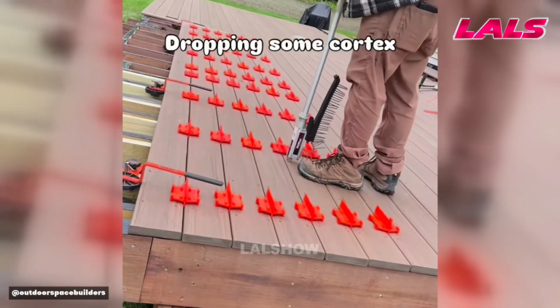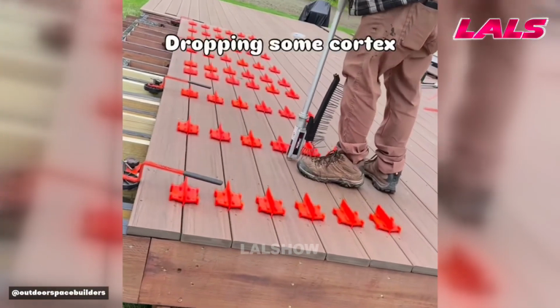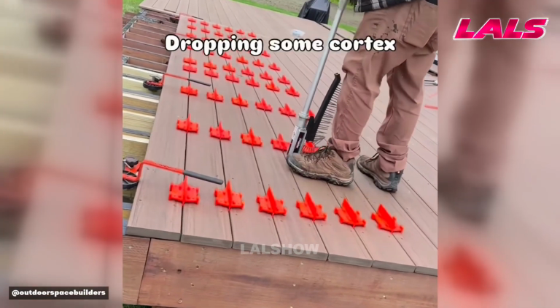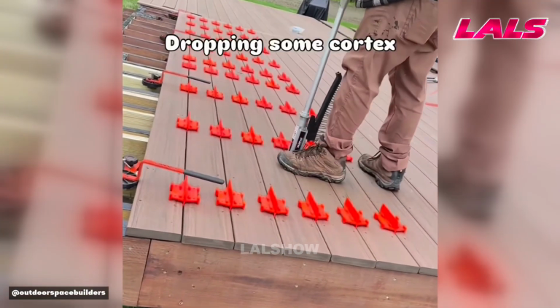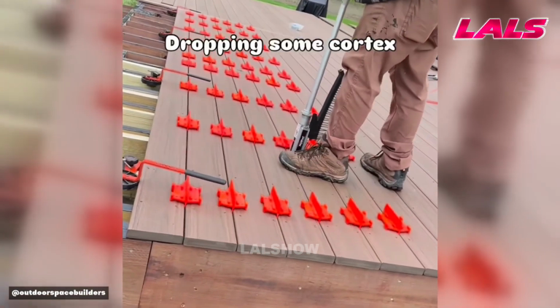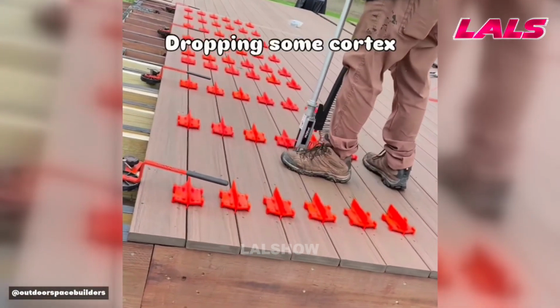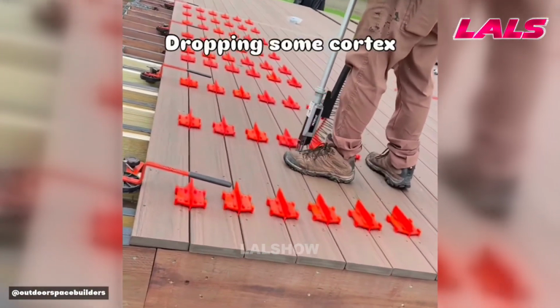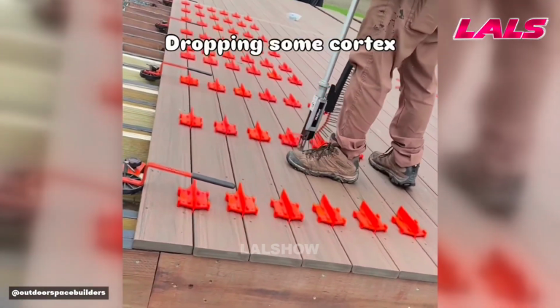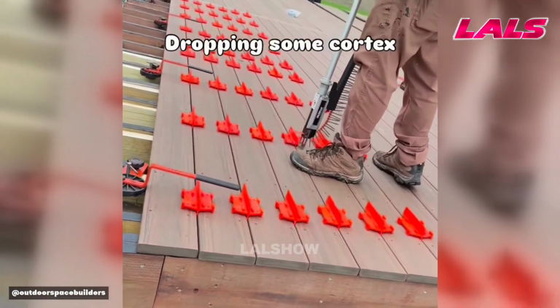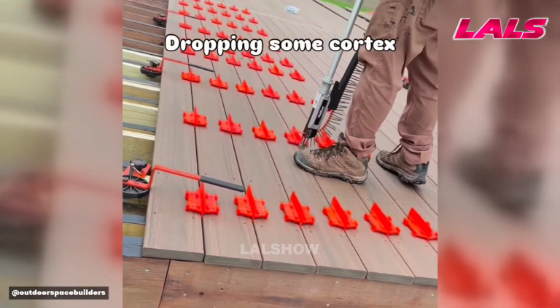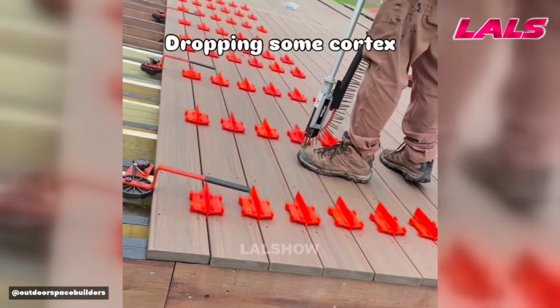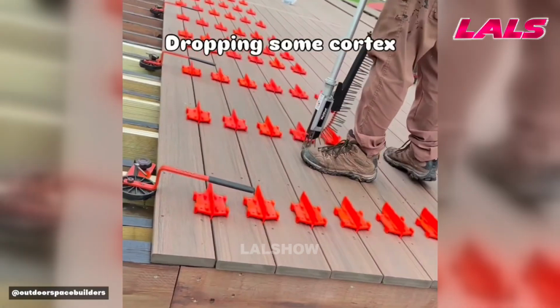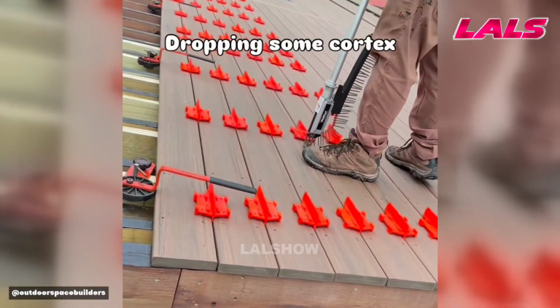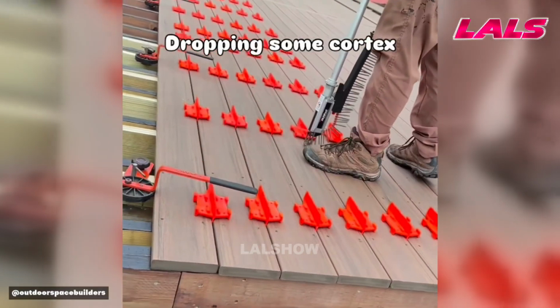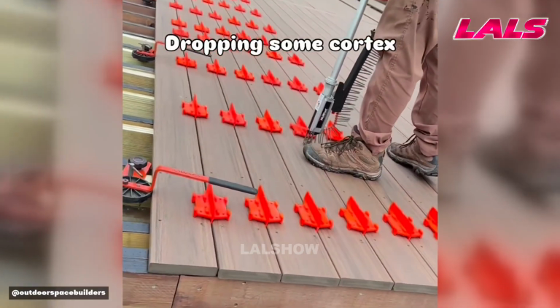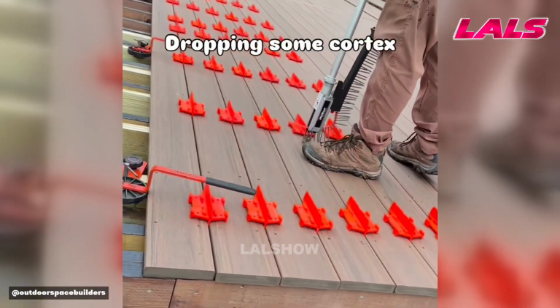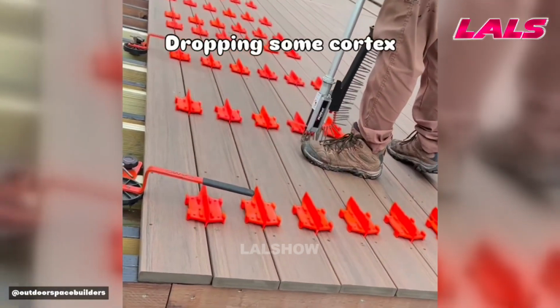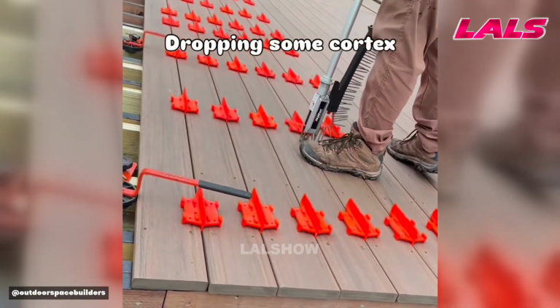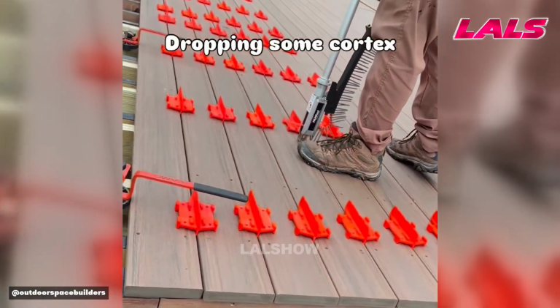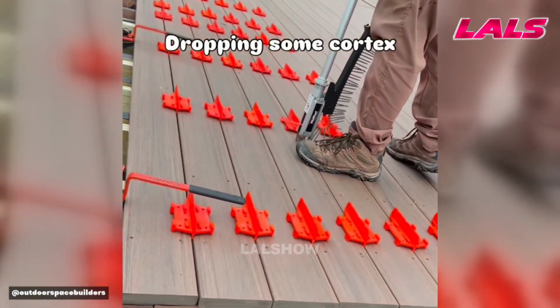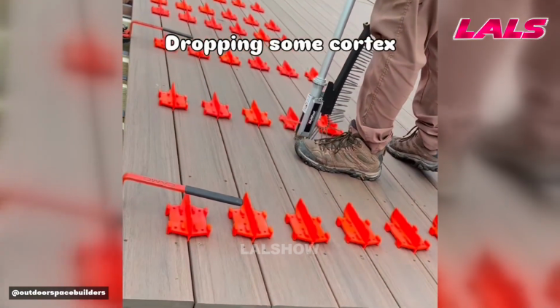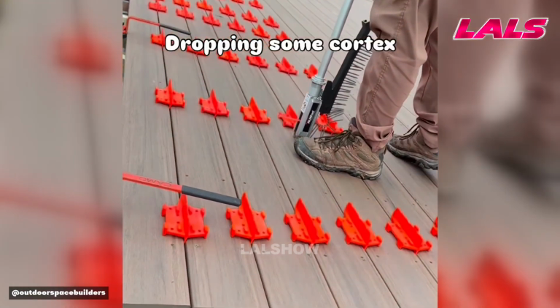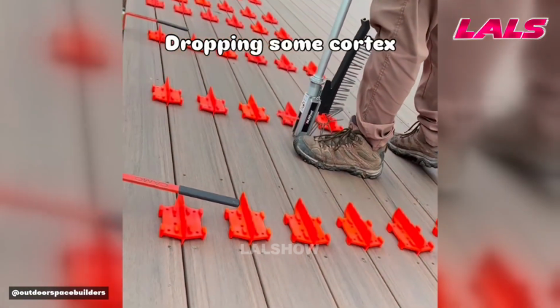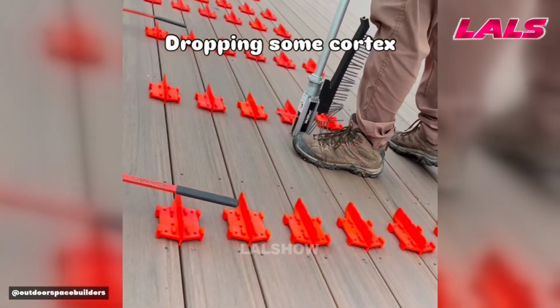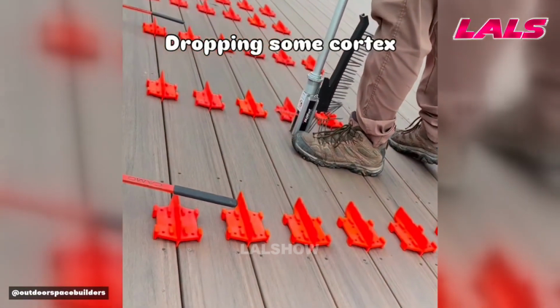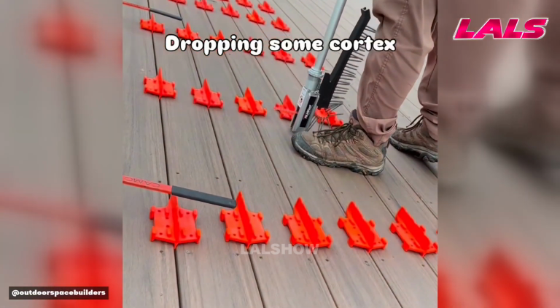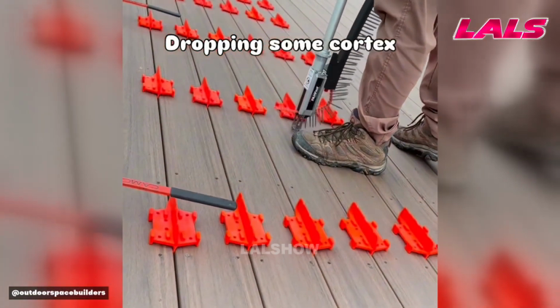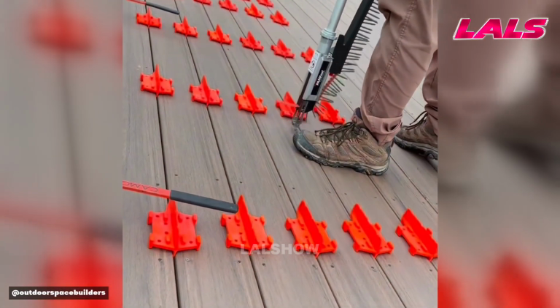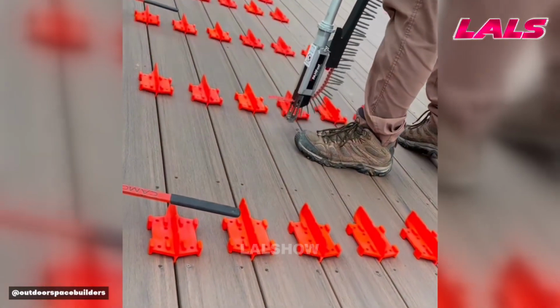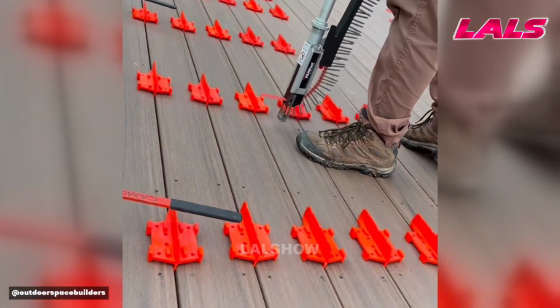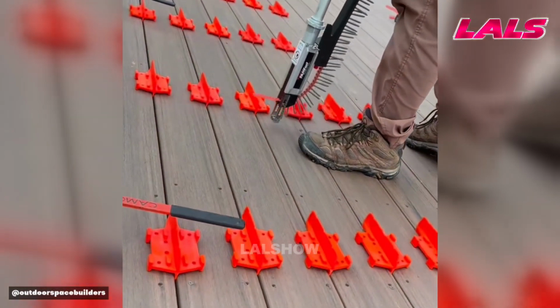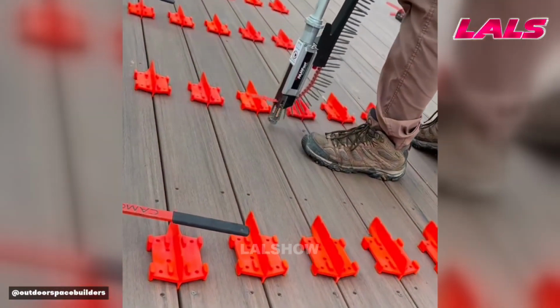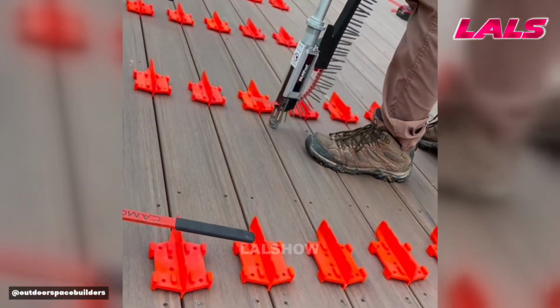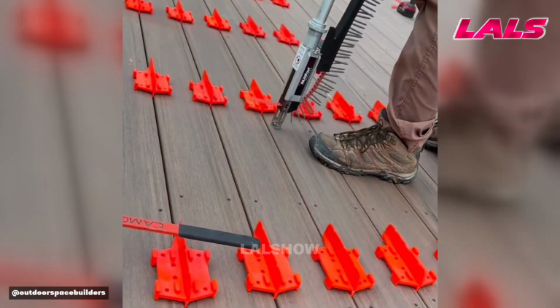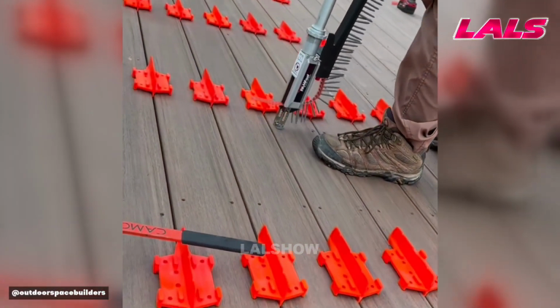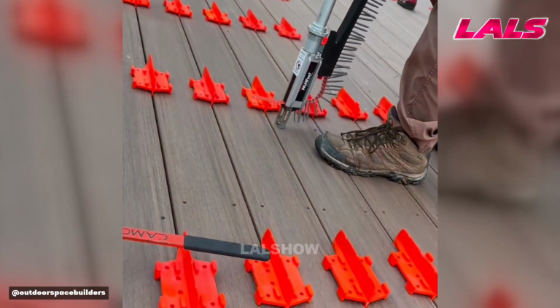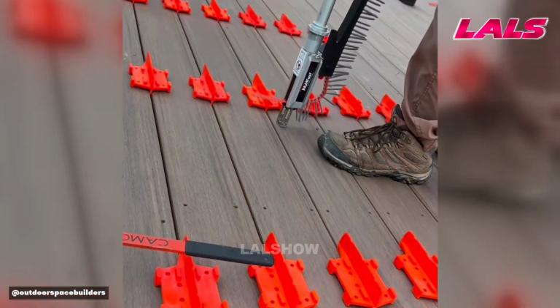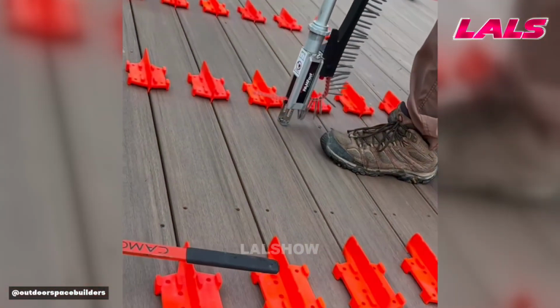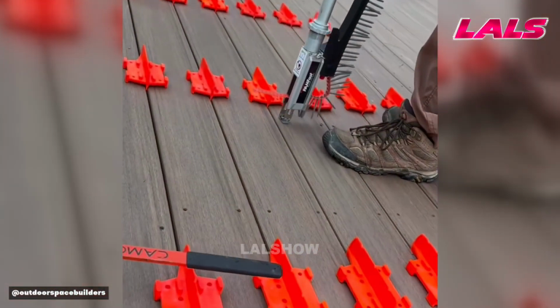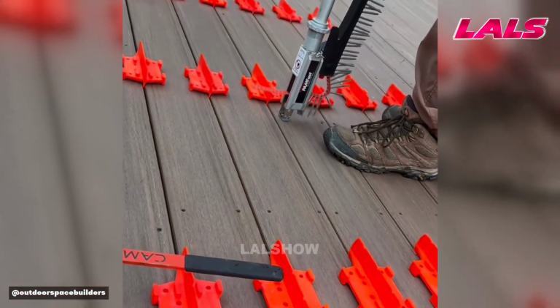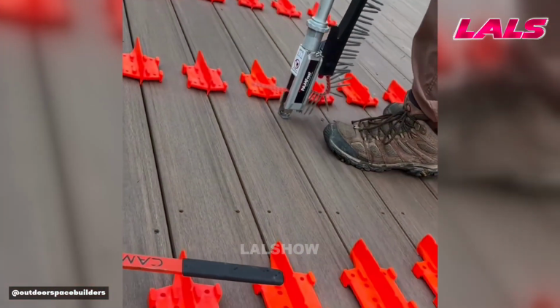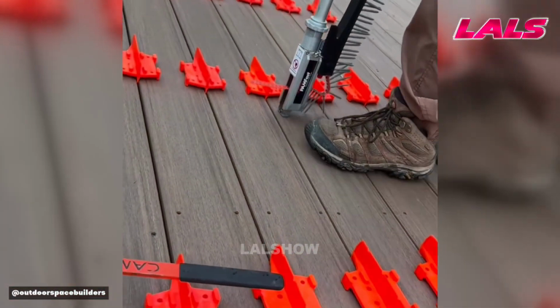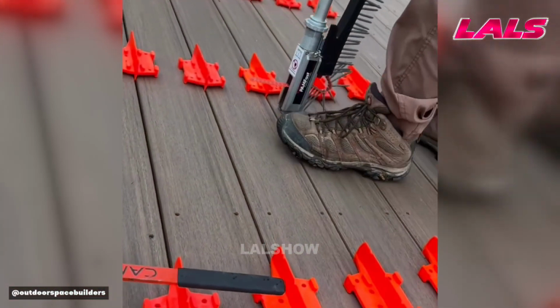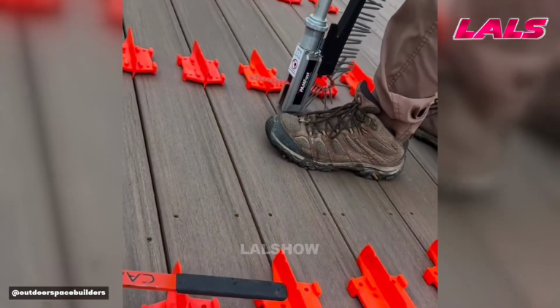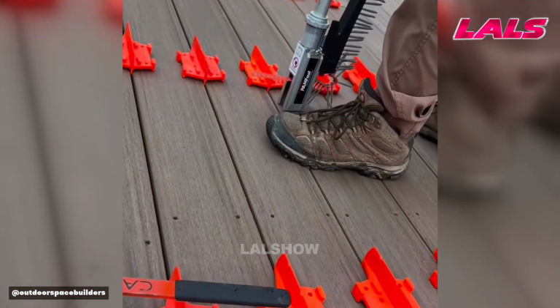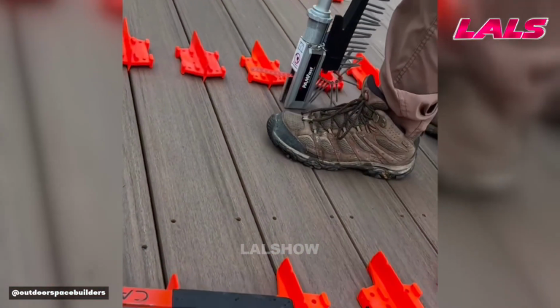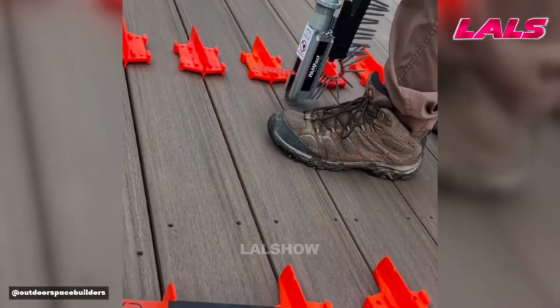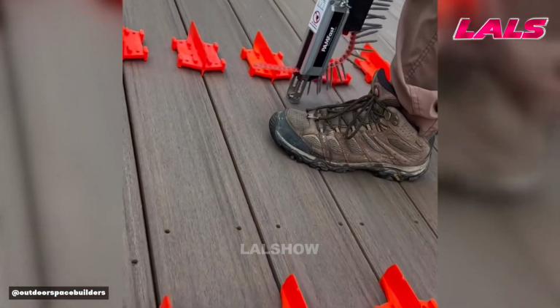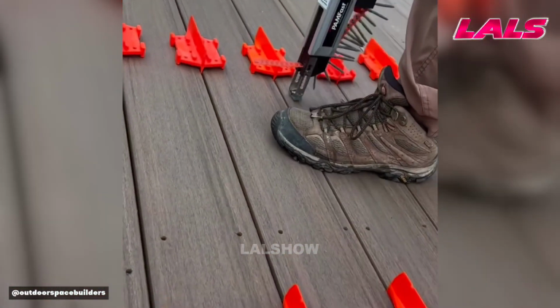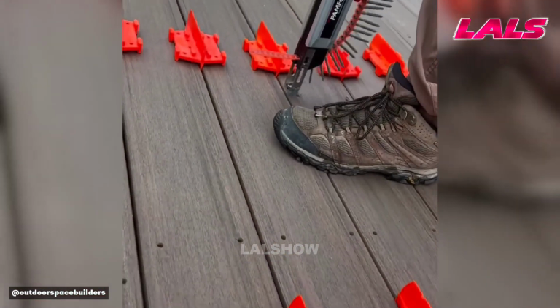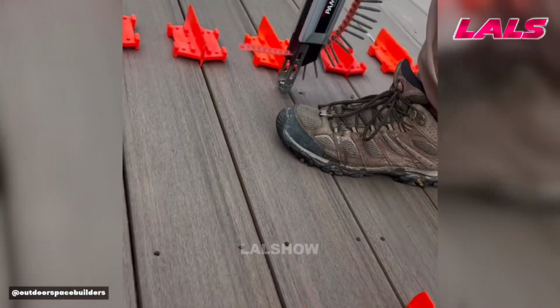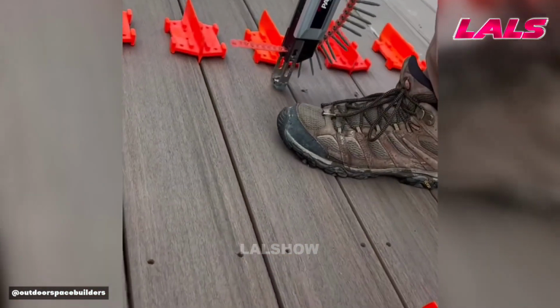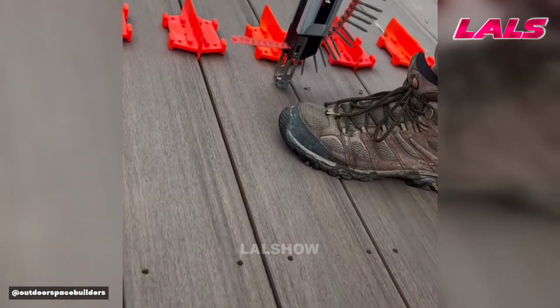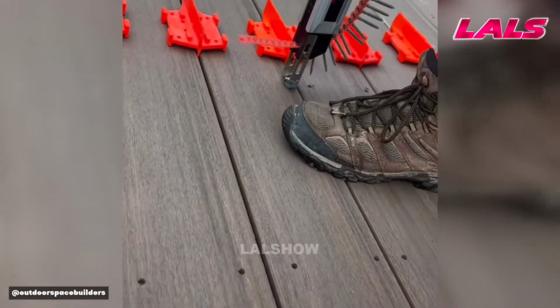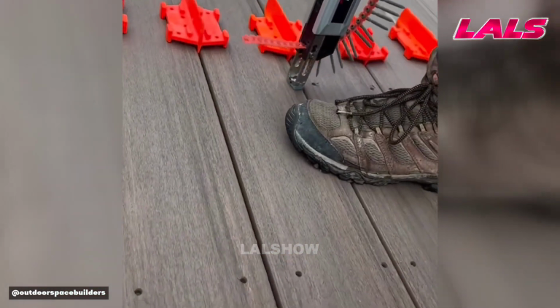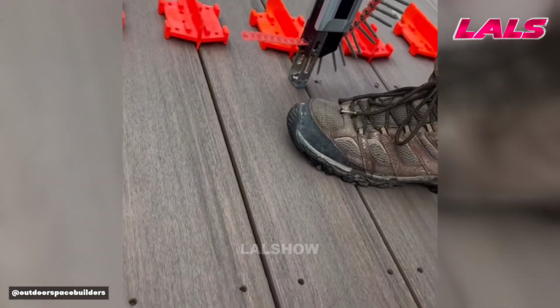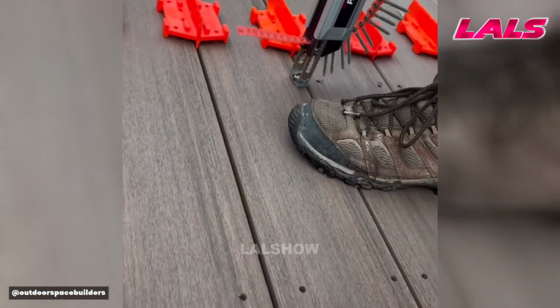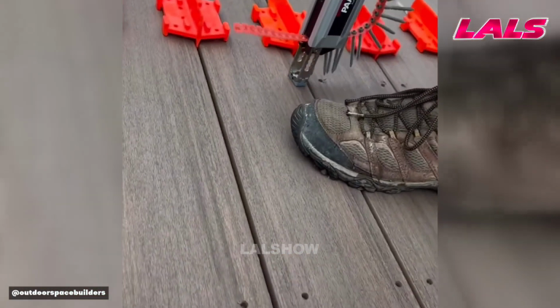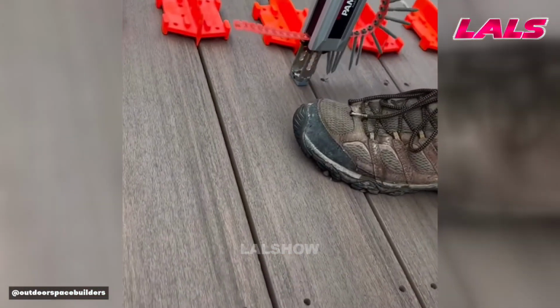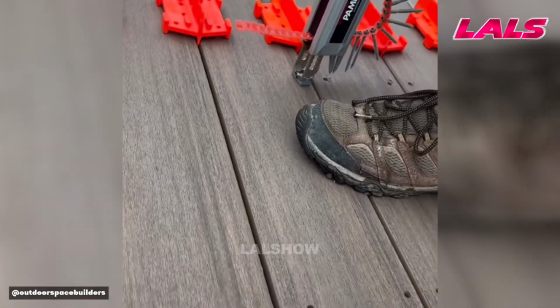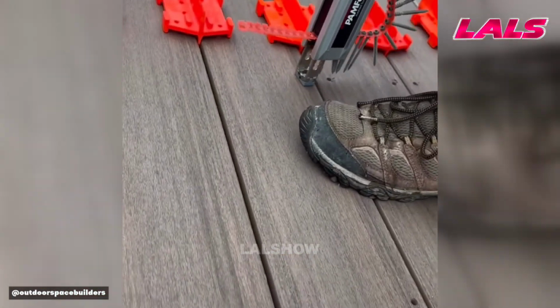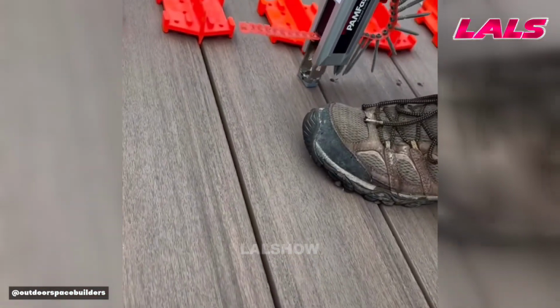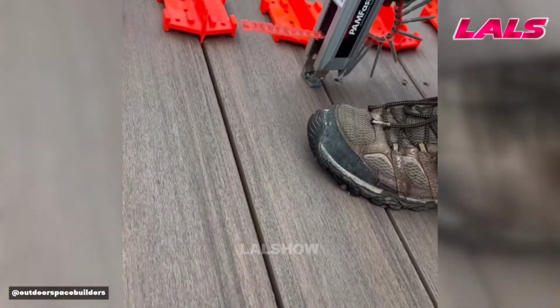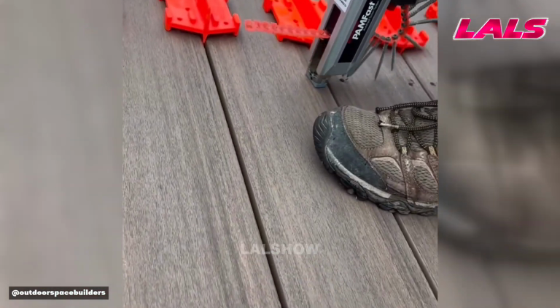An automatic decking system with hidden fasteners lays boards quickly while keeping gaps perfectly uniform.